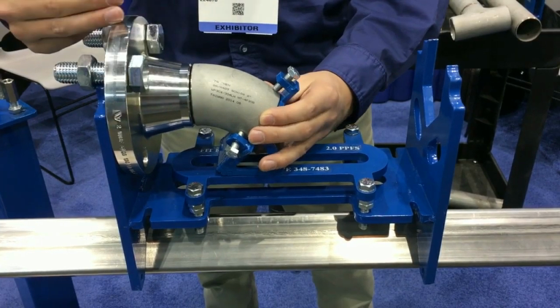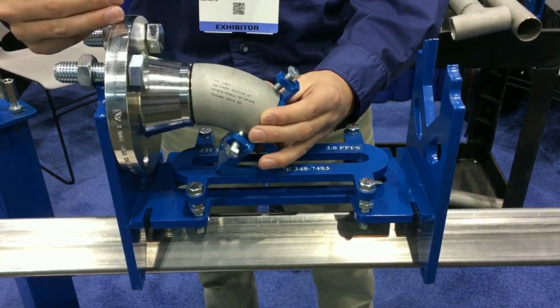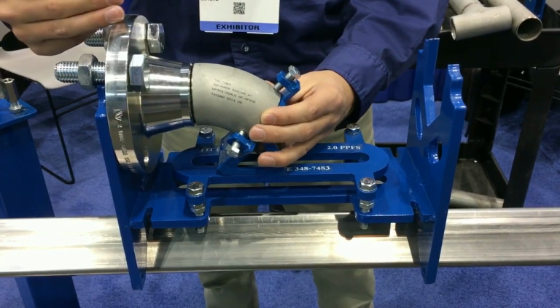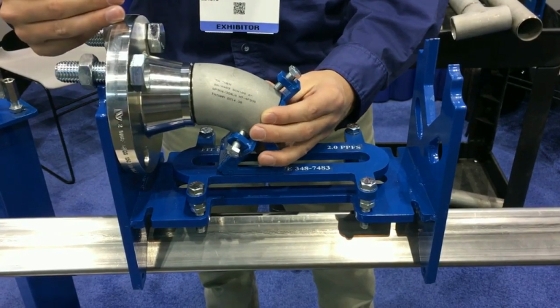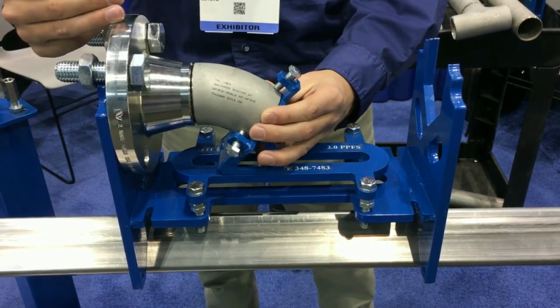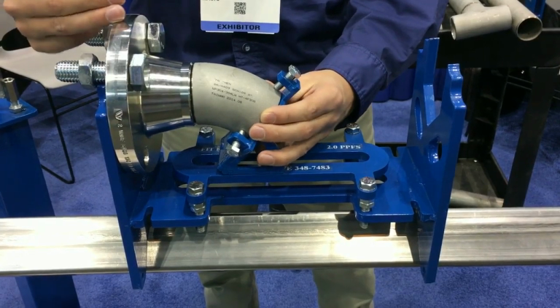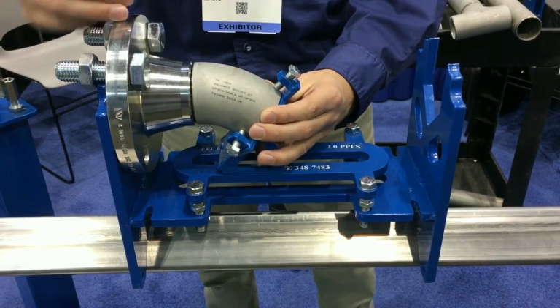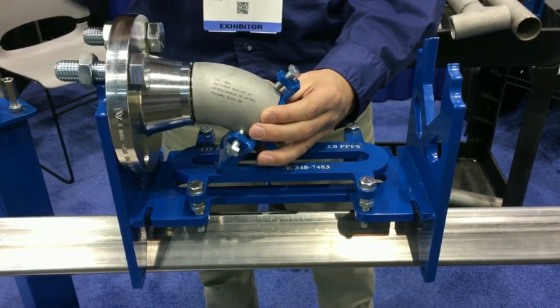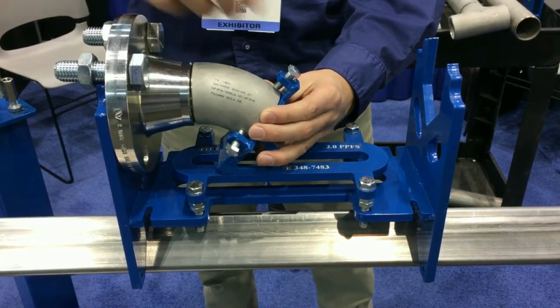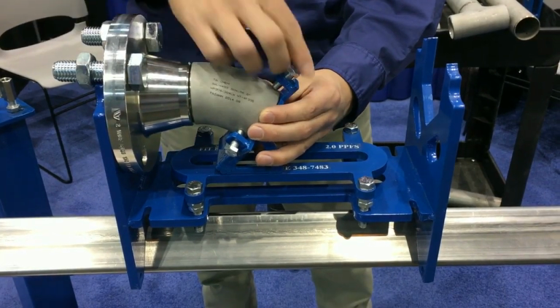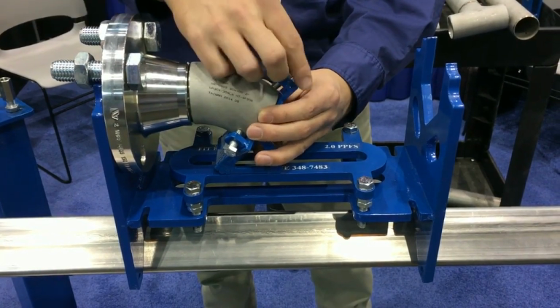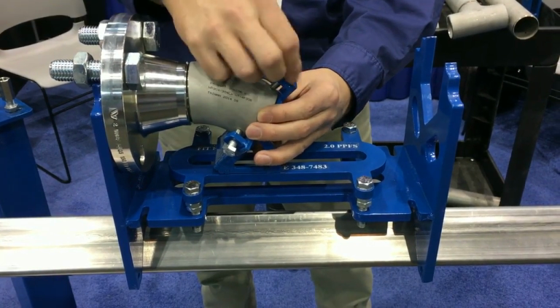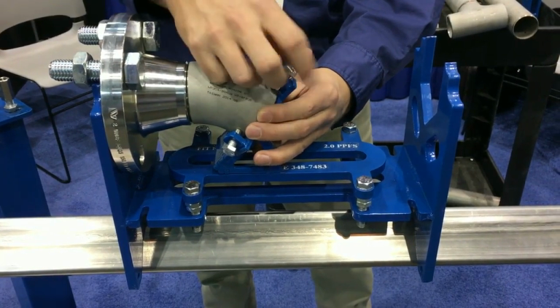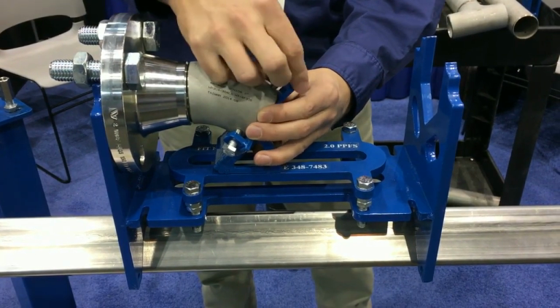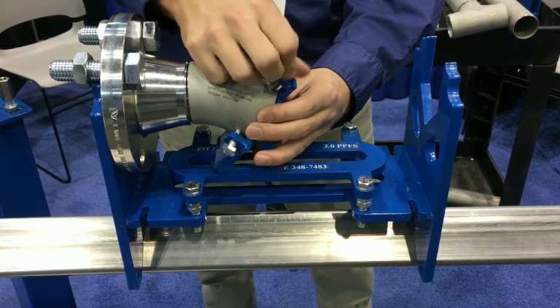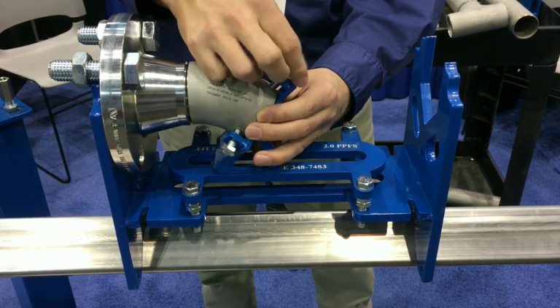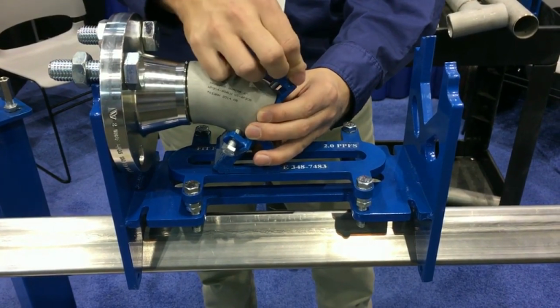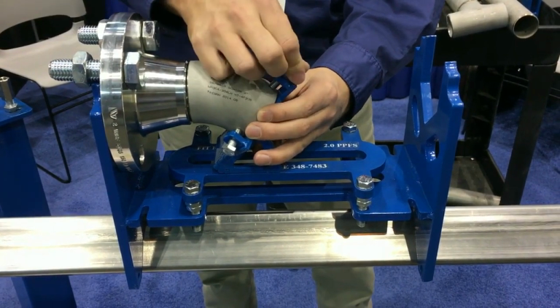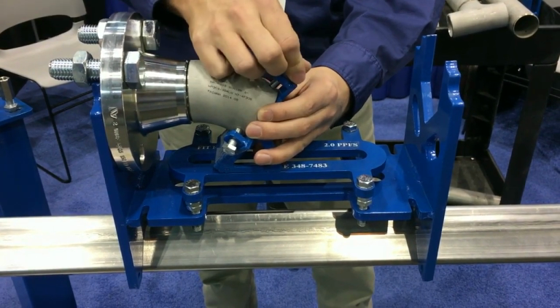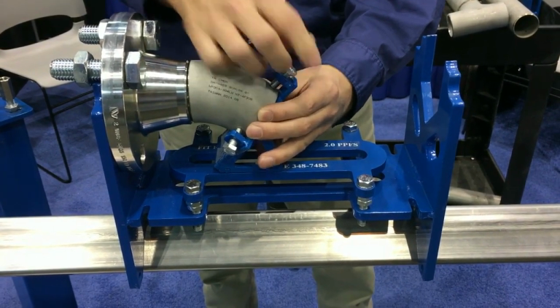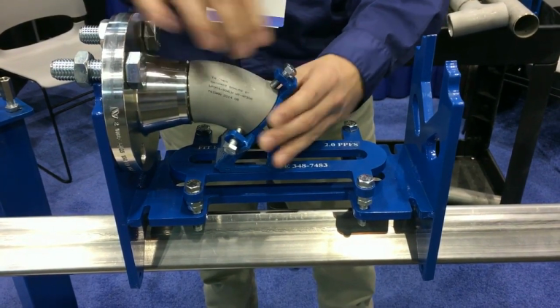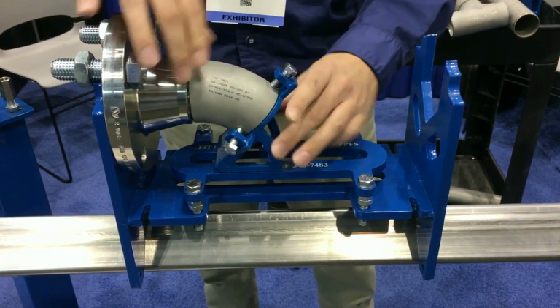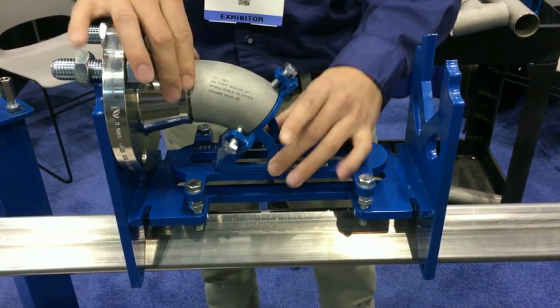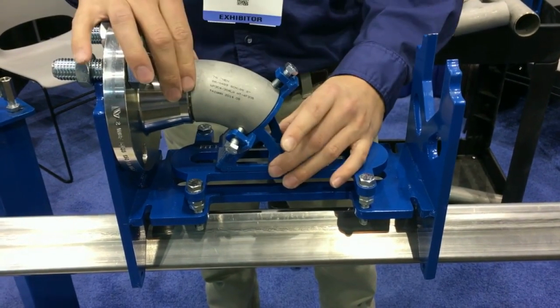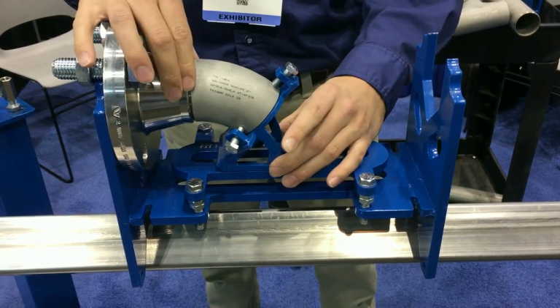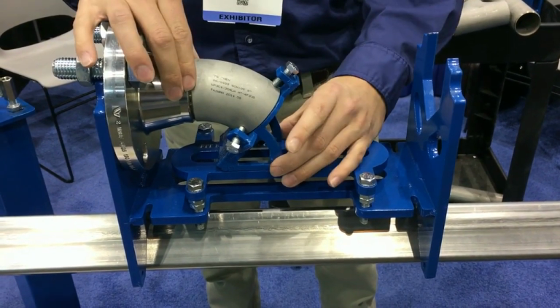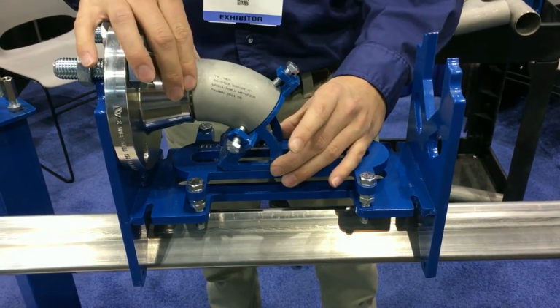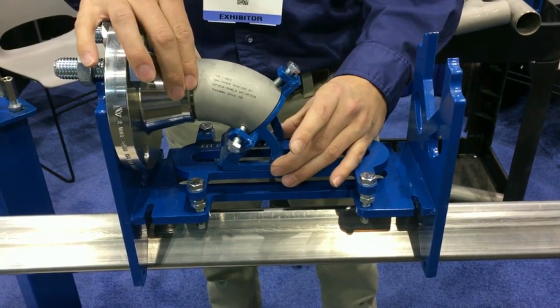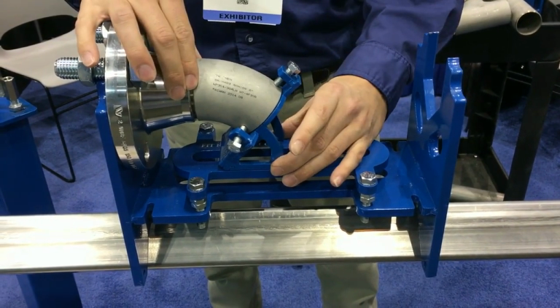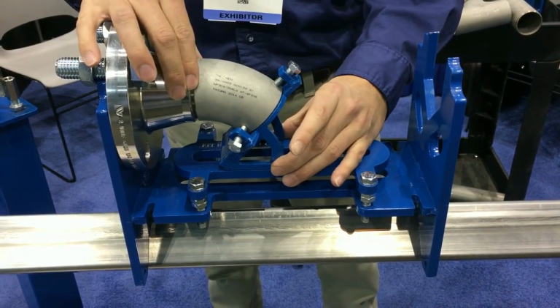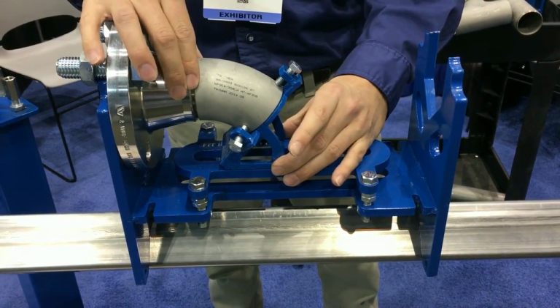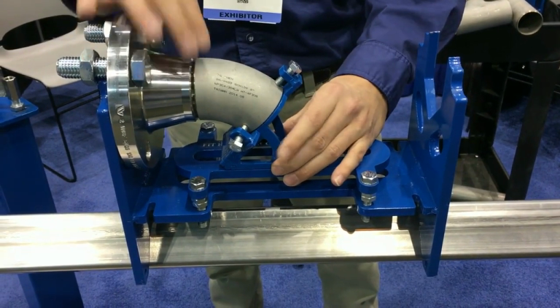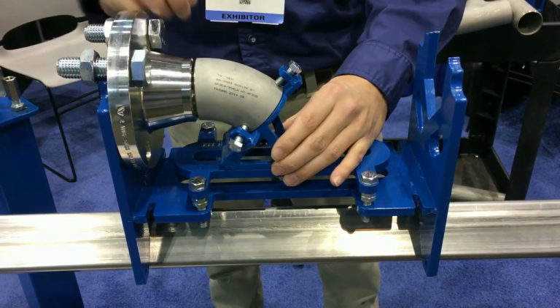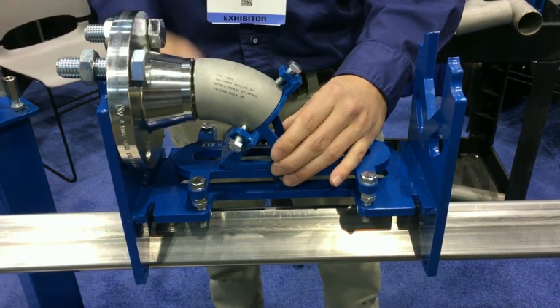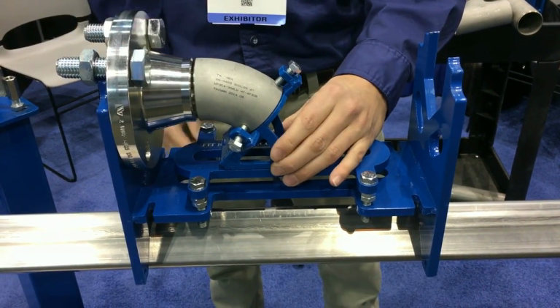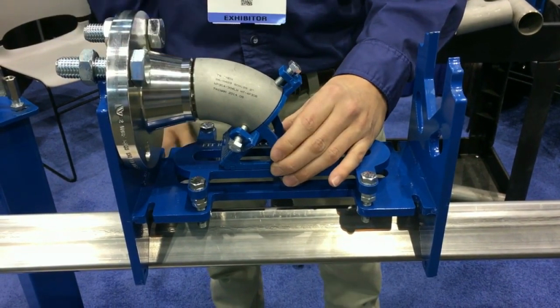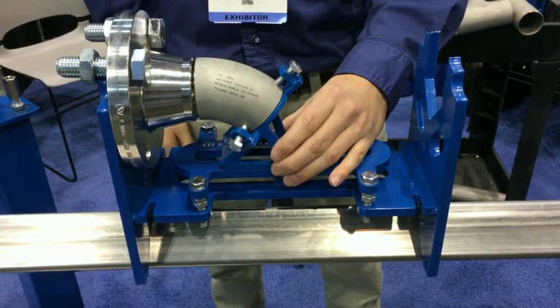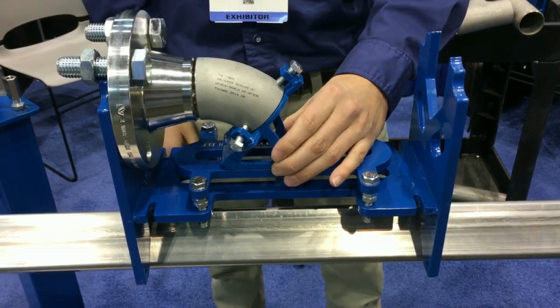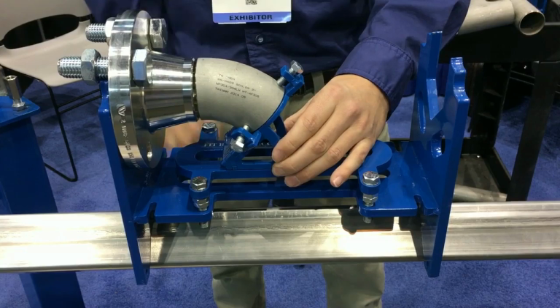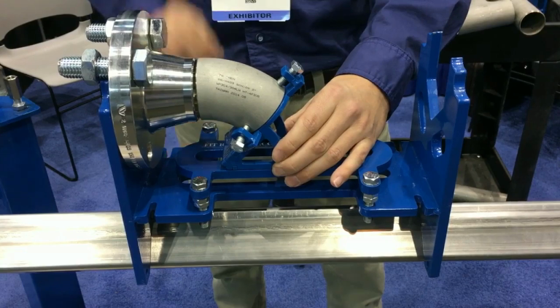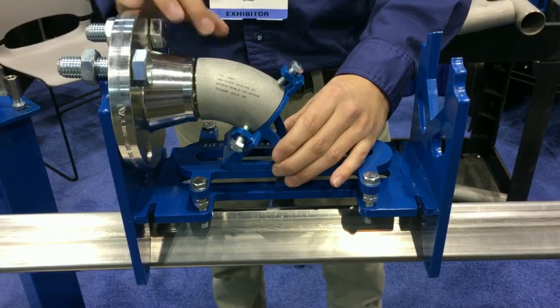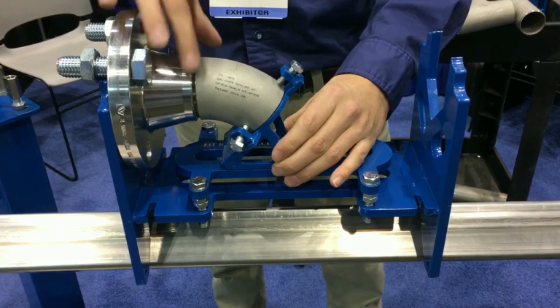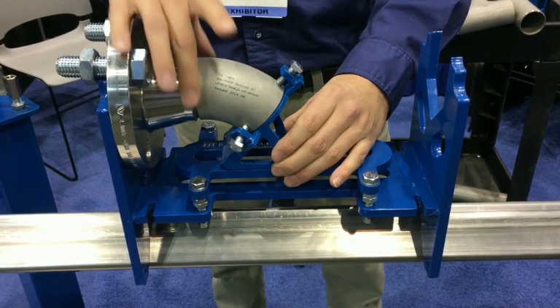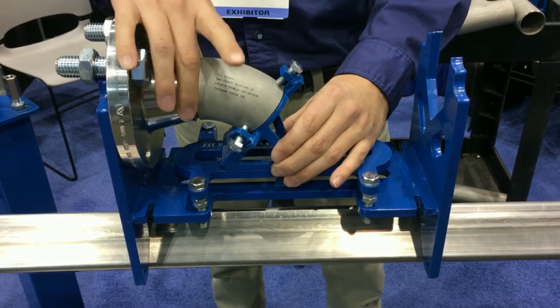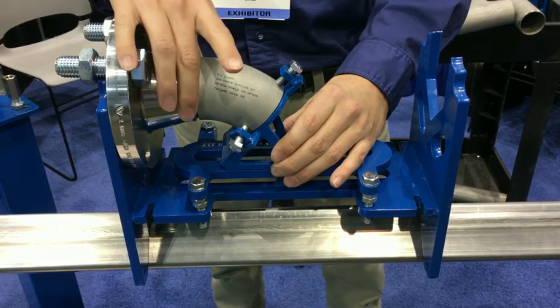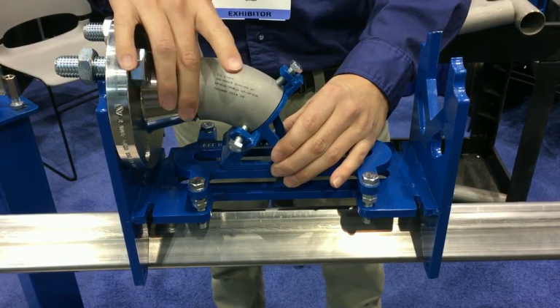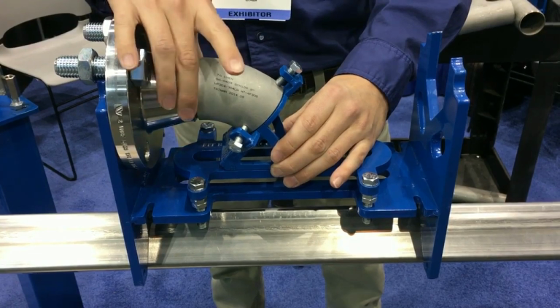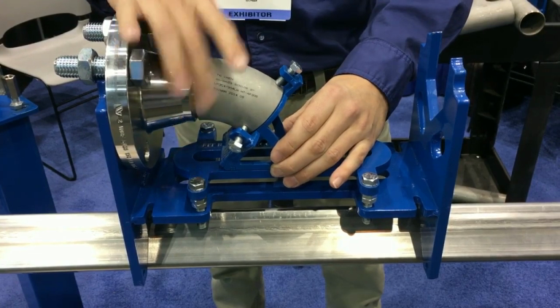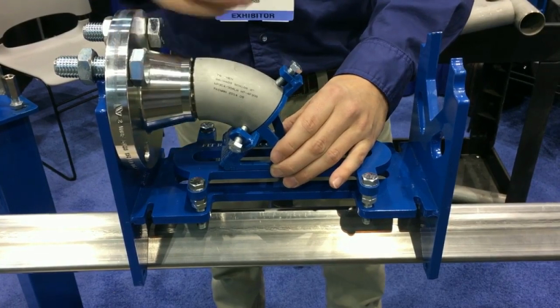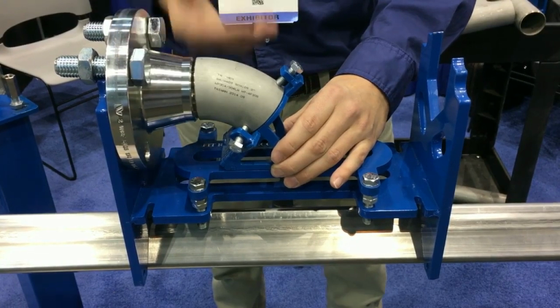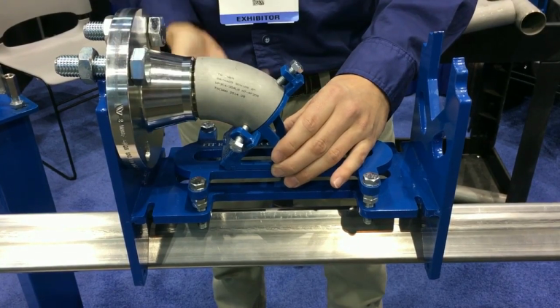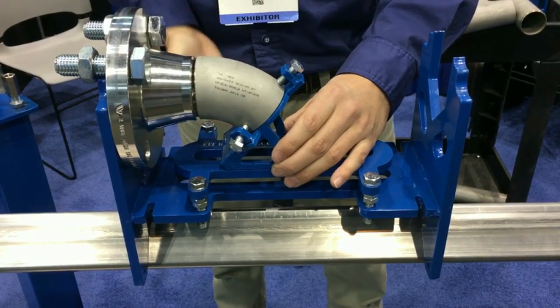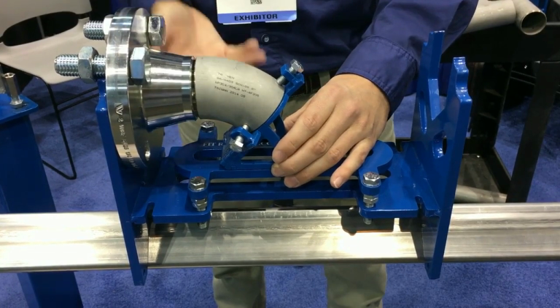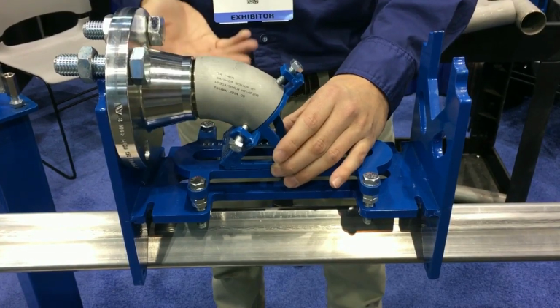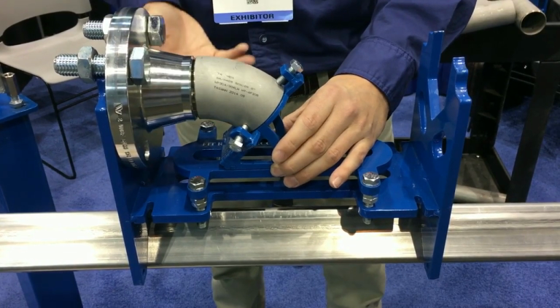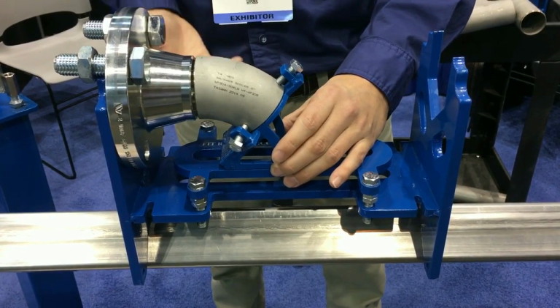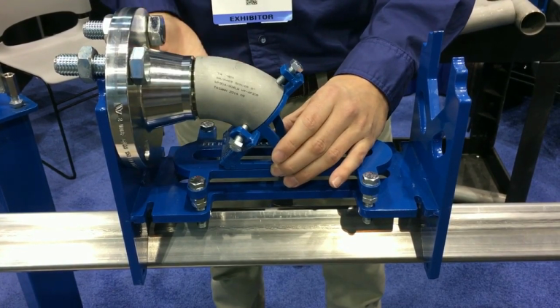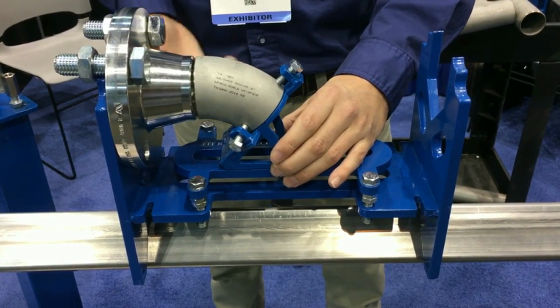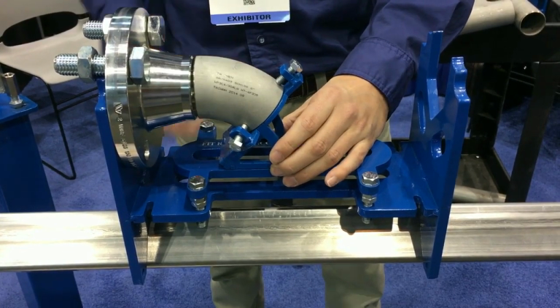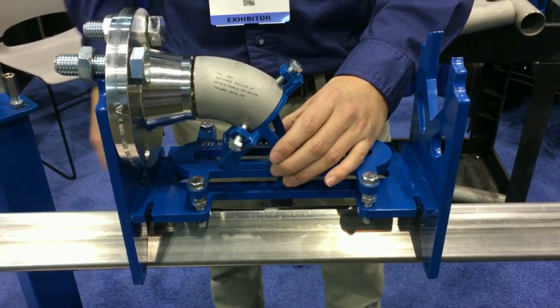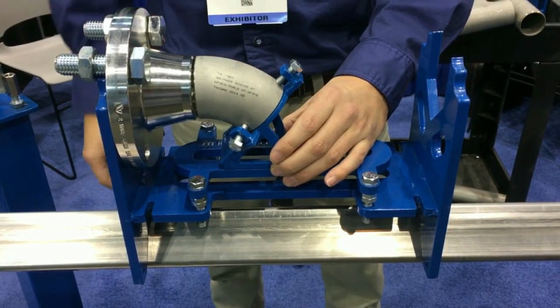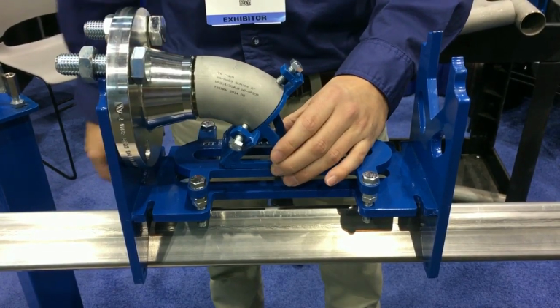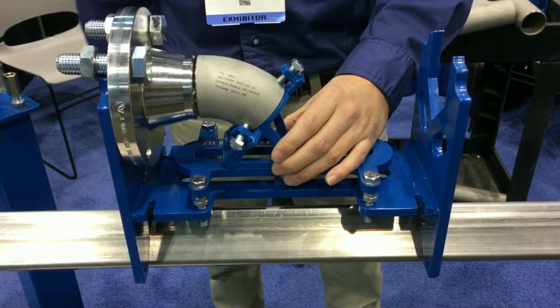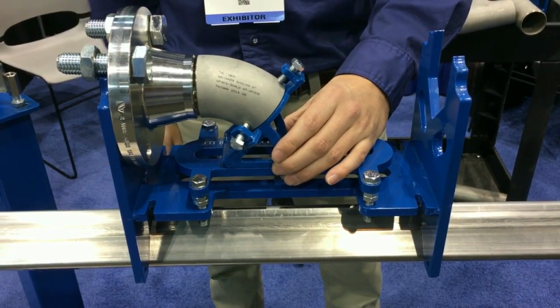It could be a piece of pipe. Now I can secure the fitting, set my weld gap, feel for flush, and adjust up or down if I need to.